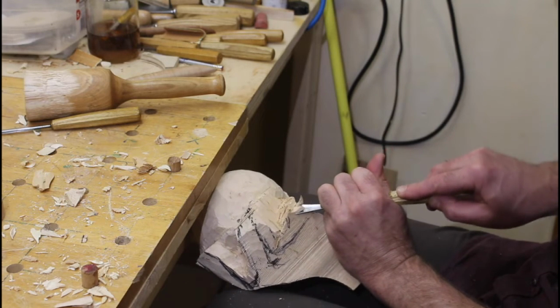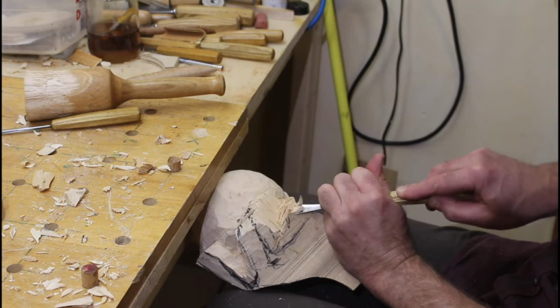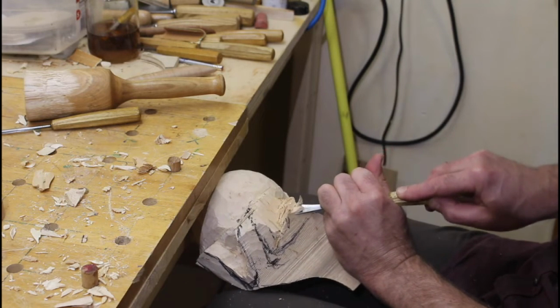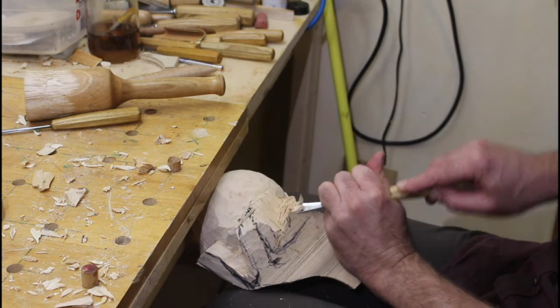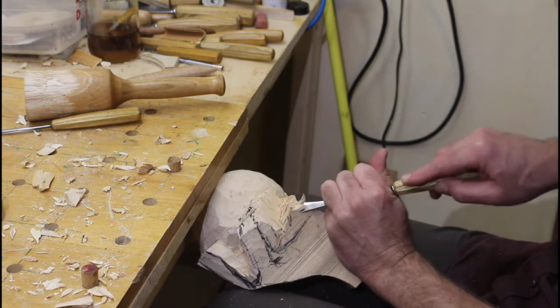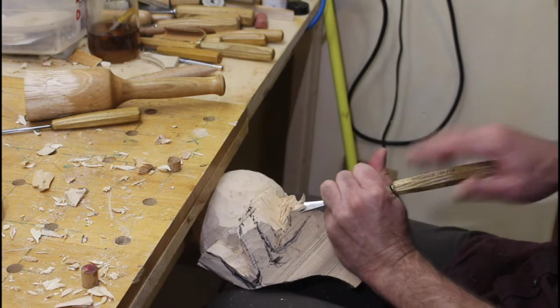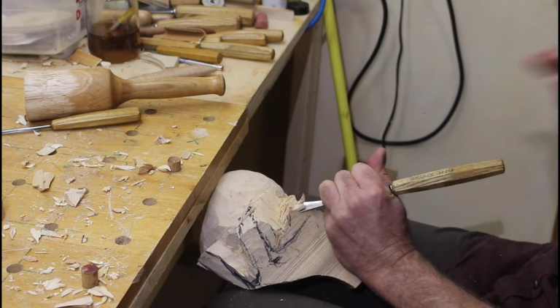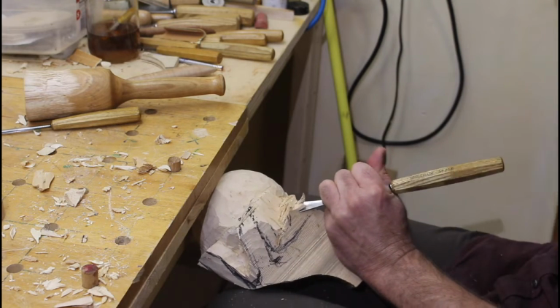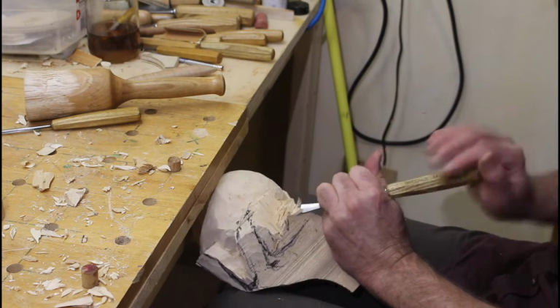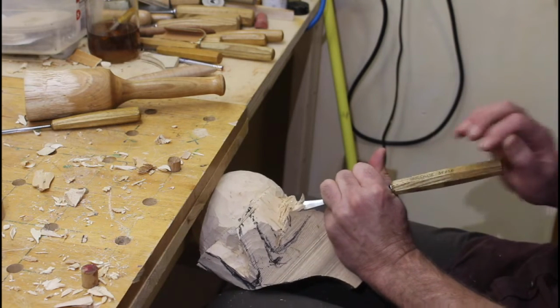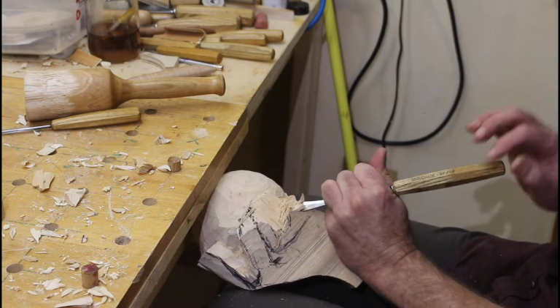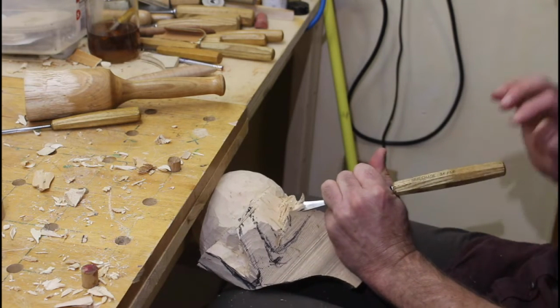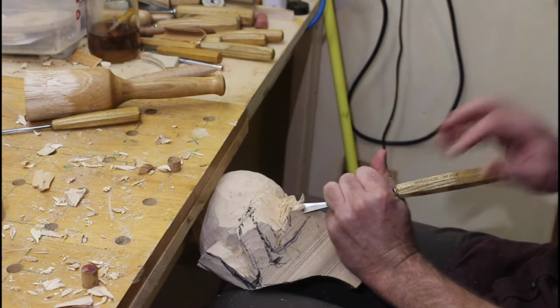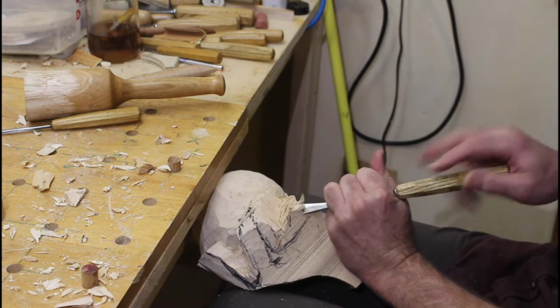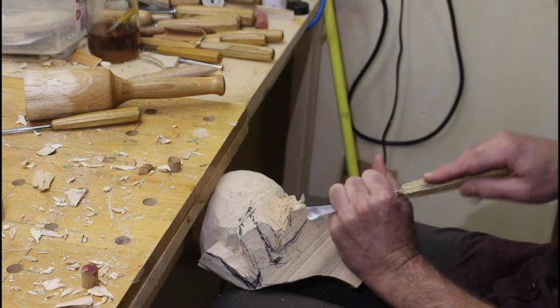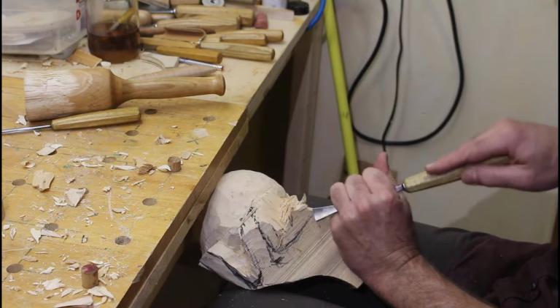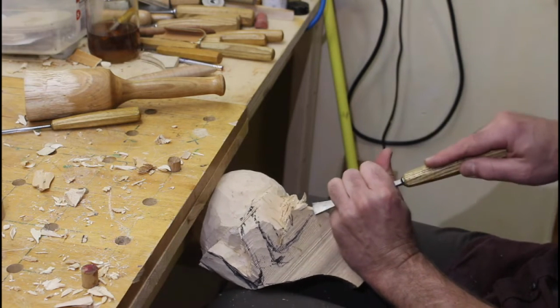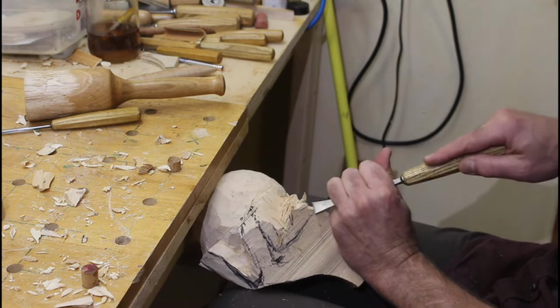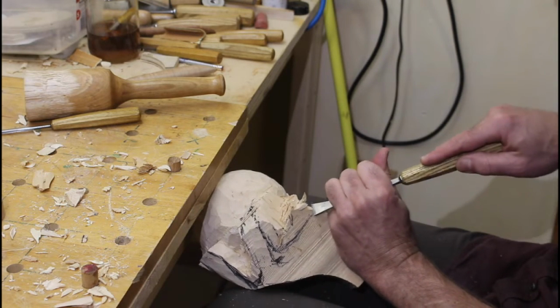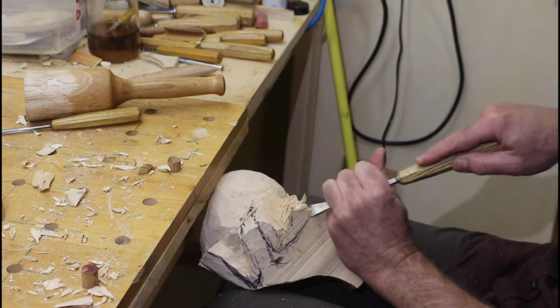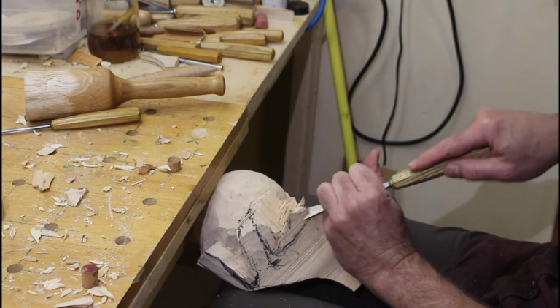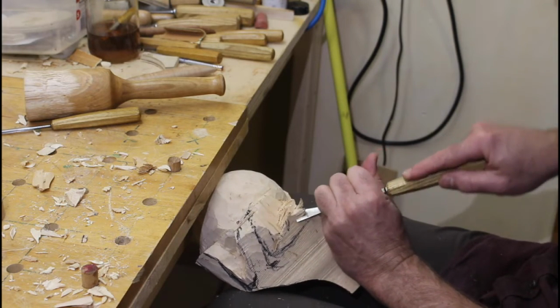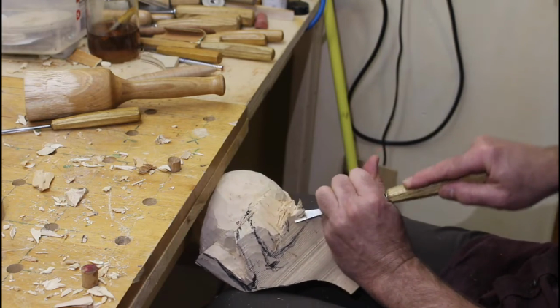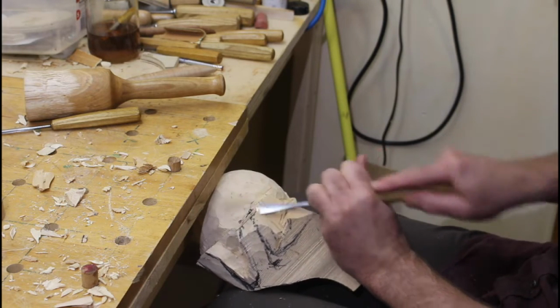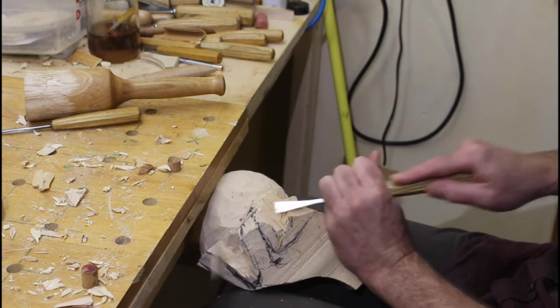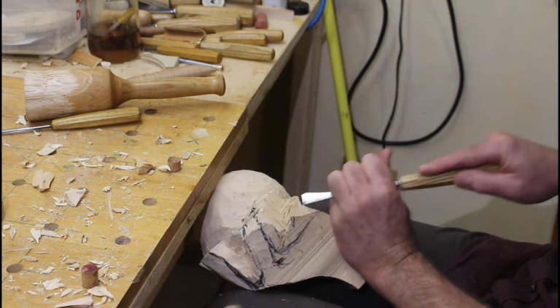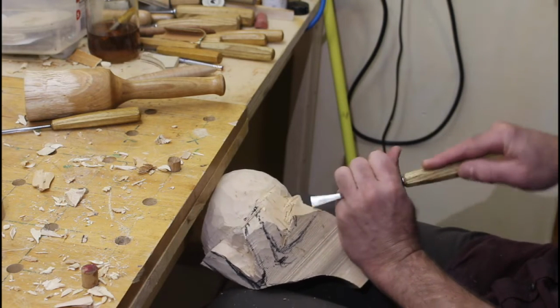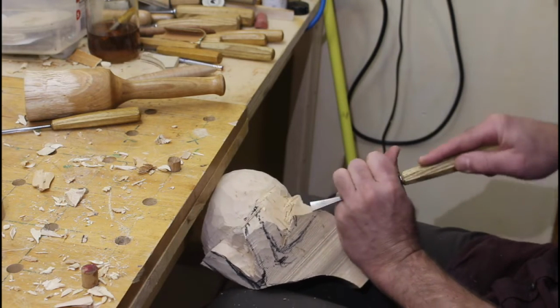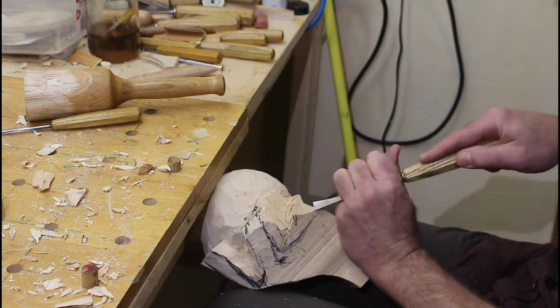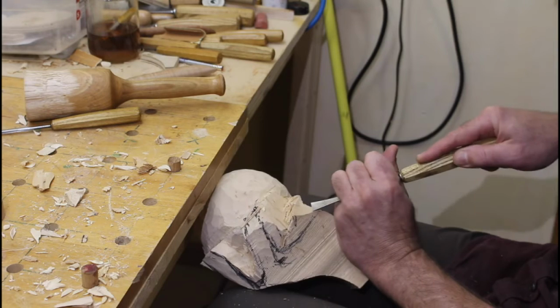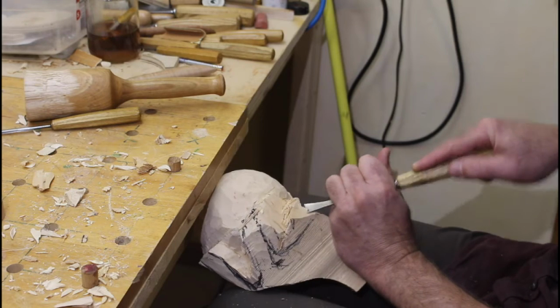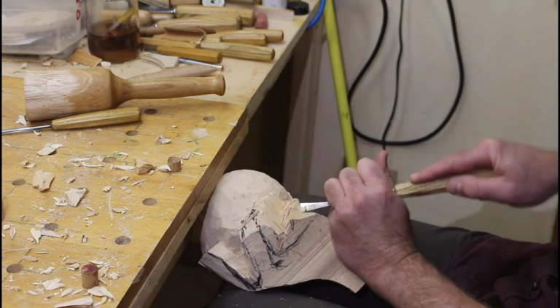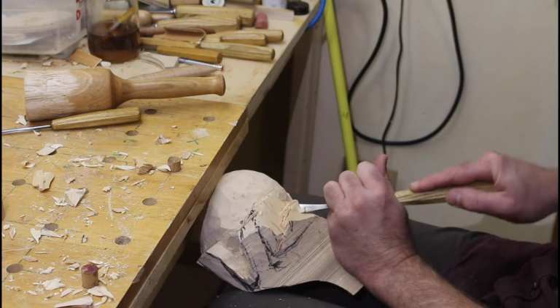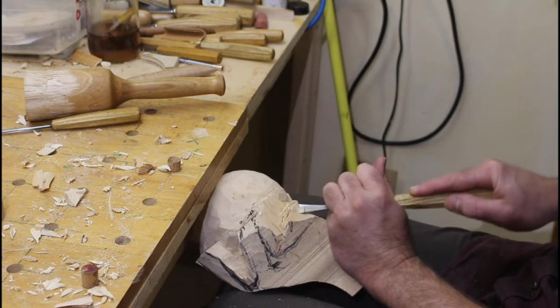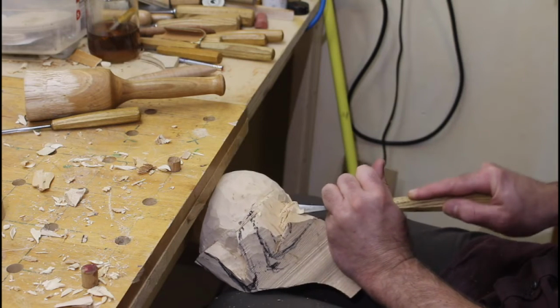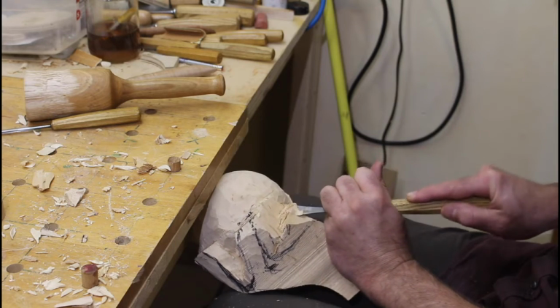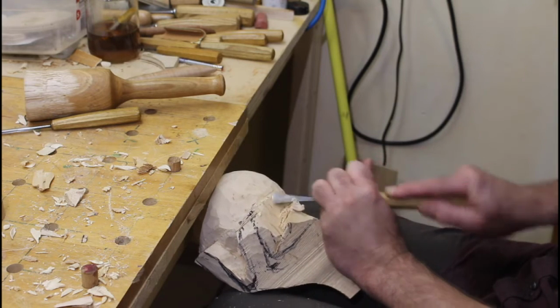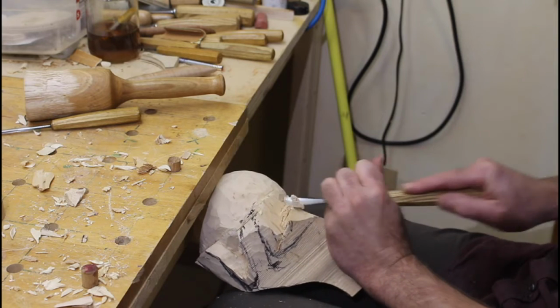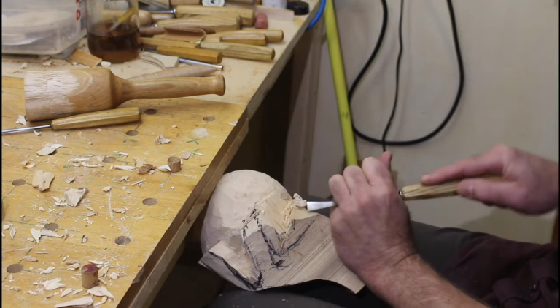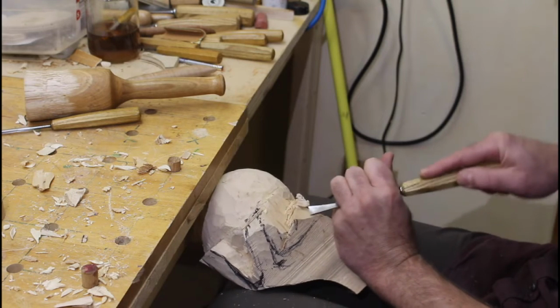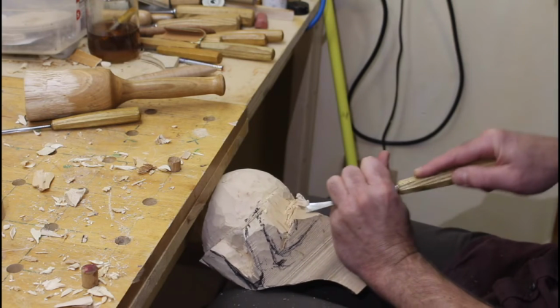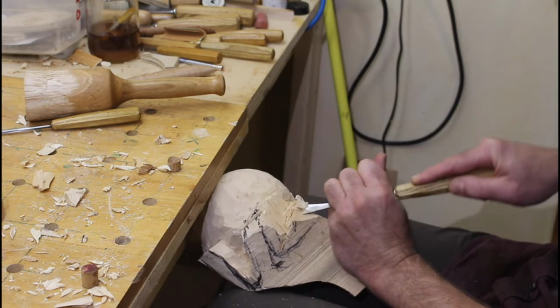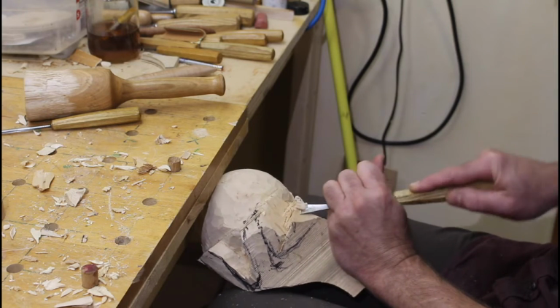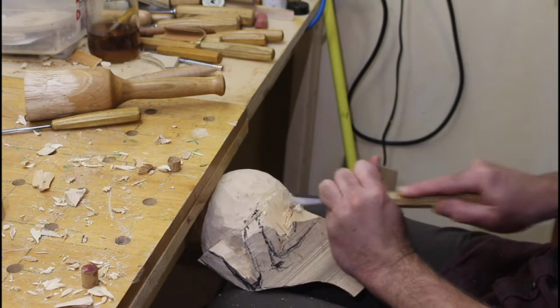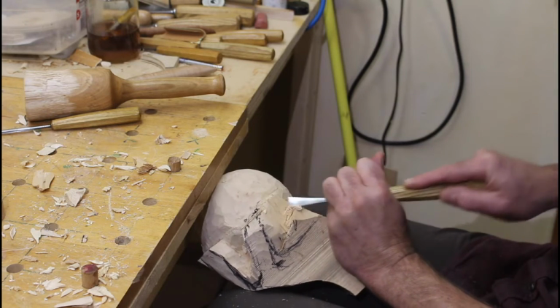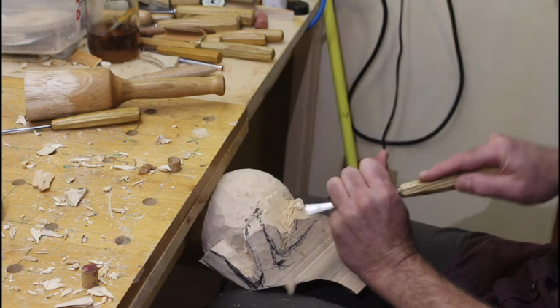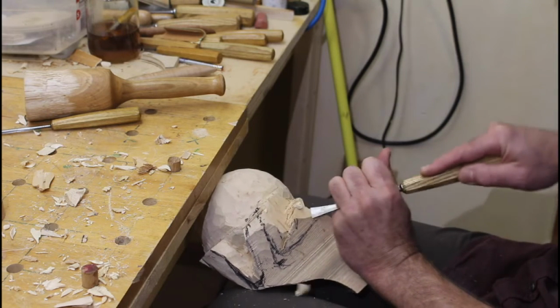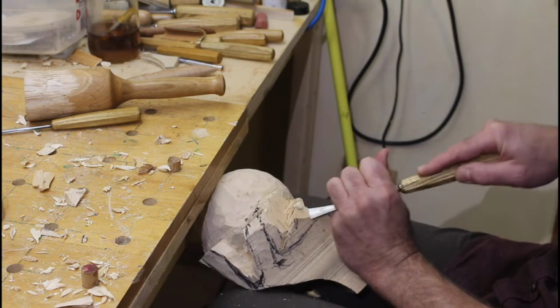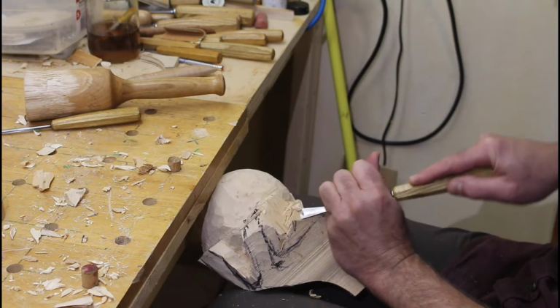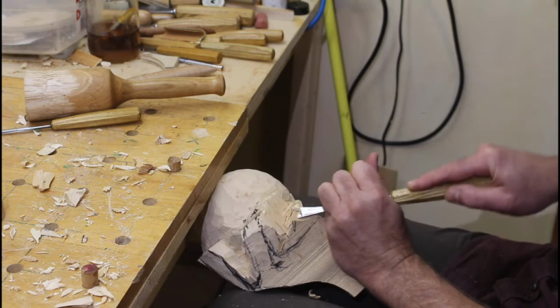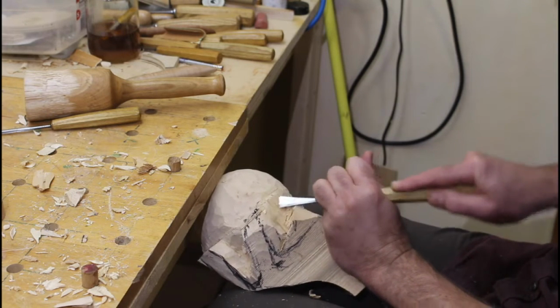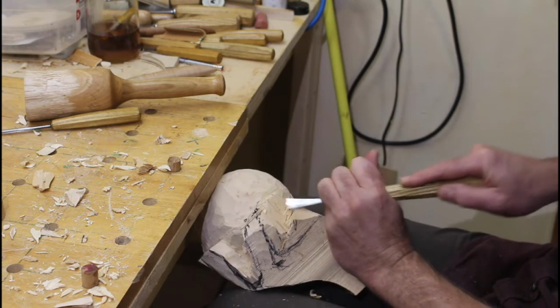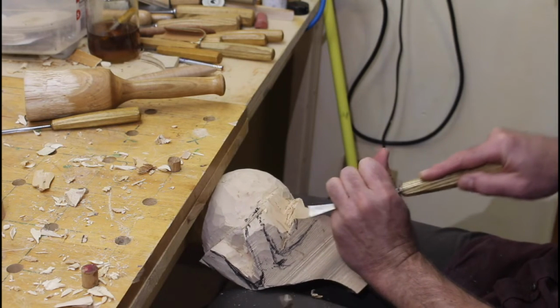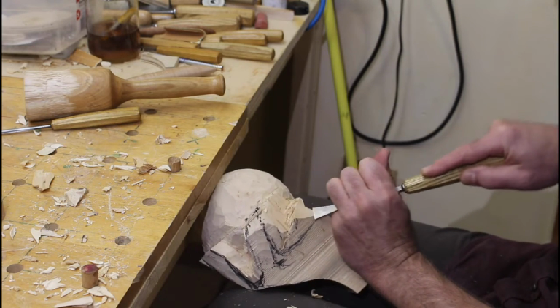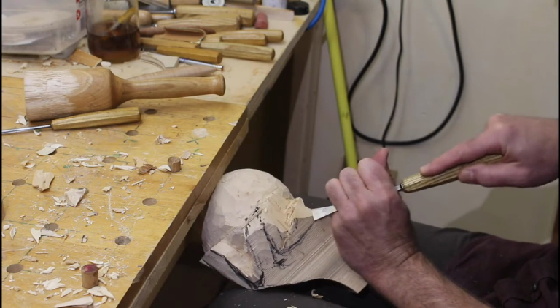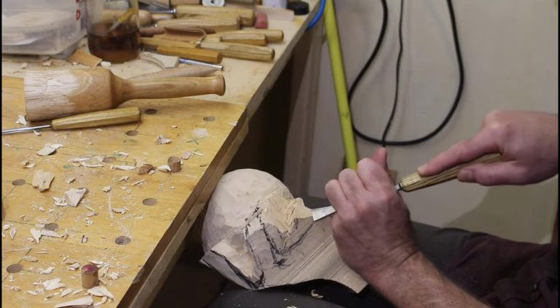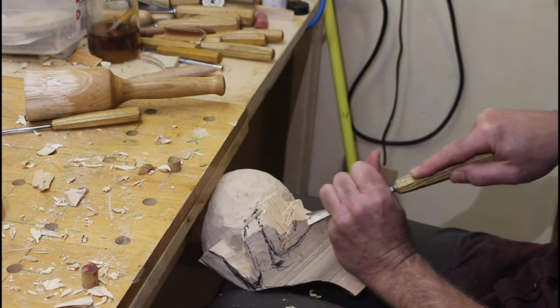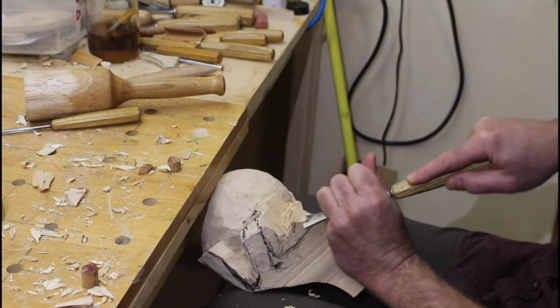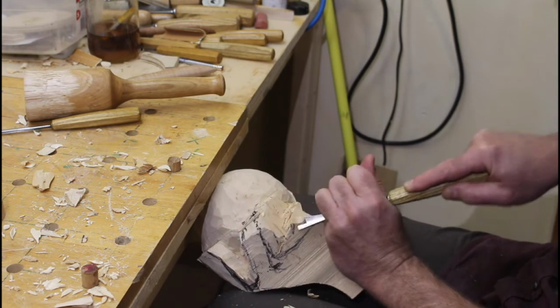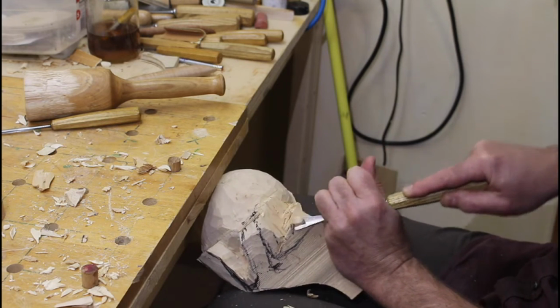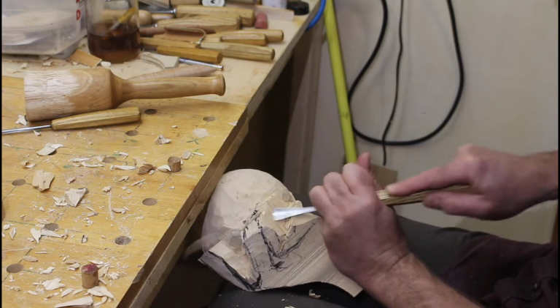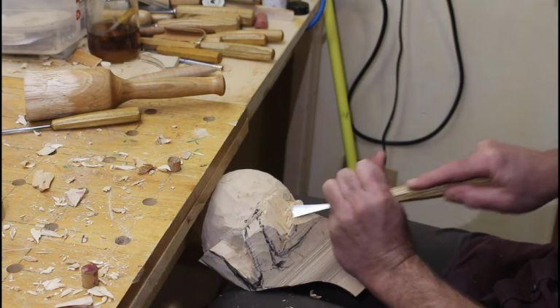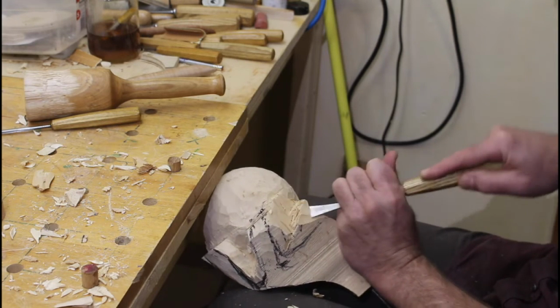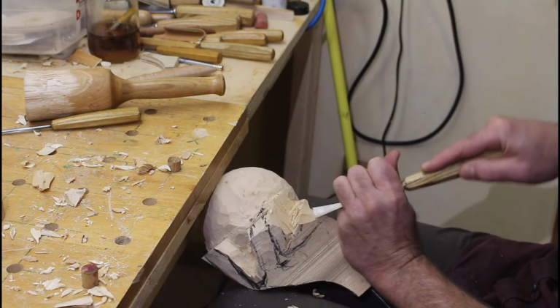There was a lot of carving across the grain, so my tools had to be very sharp. I could quickly tell when they were dull, as there would be tear out.